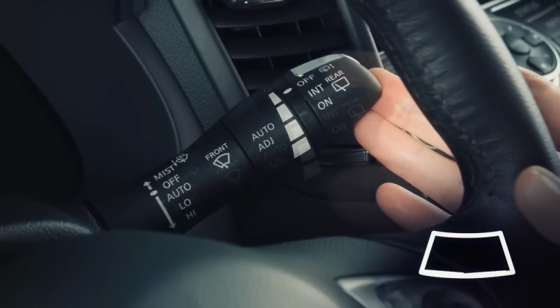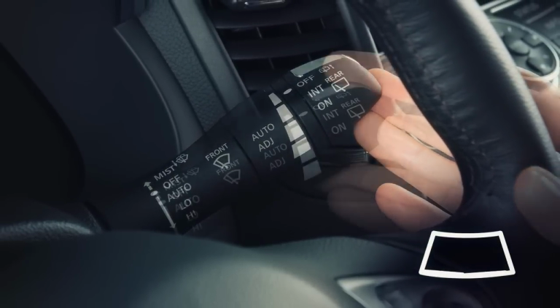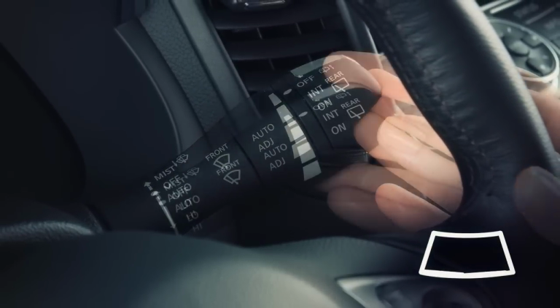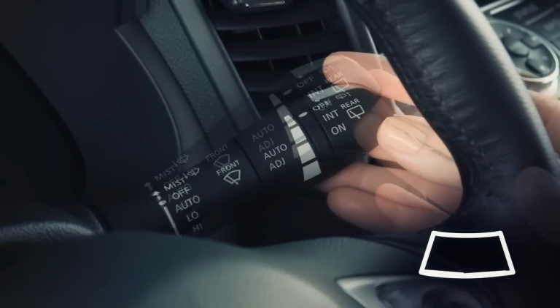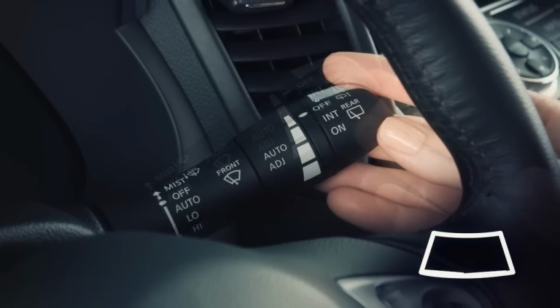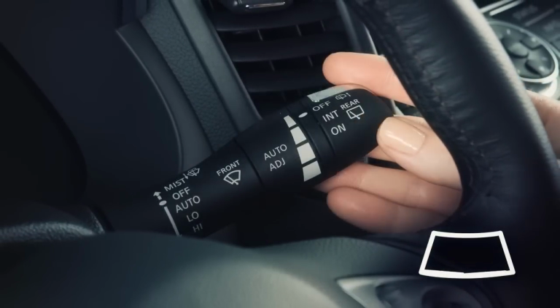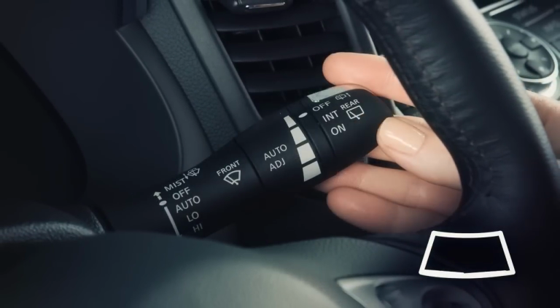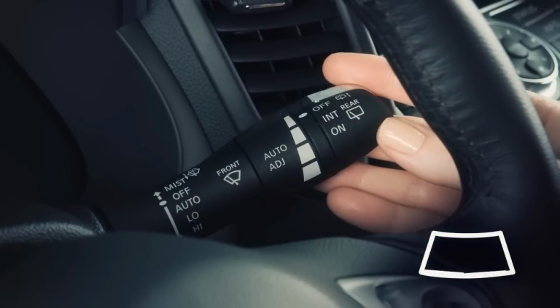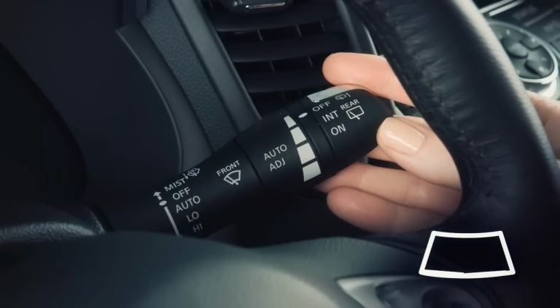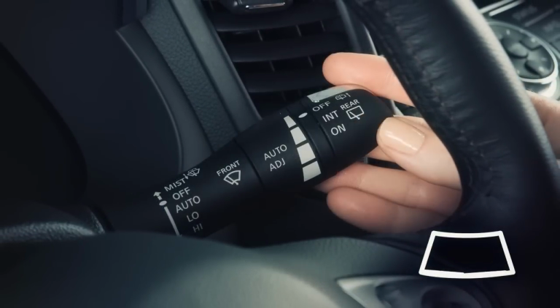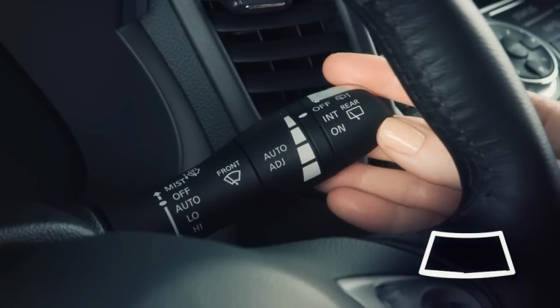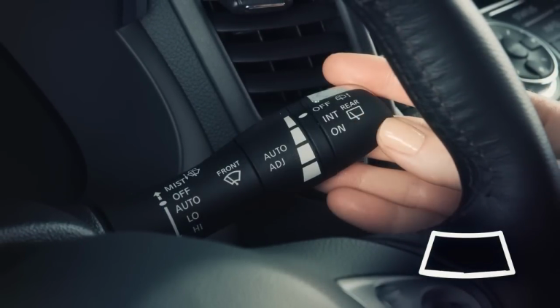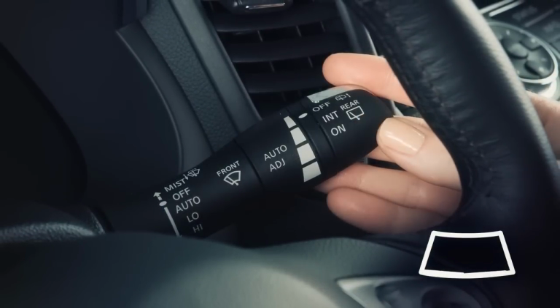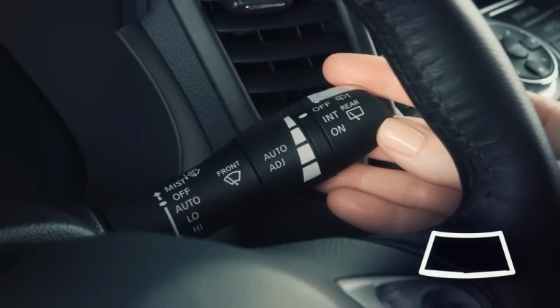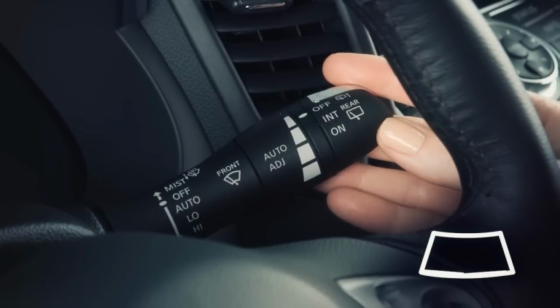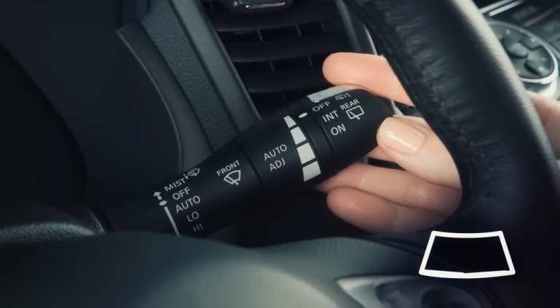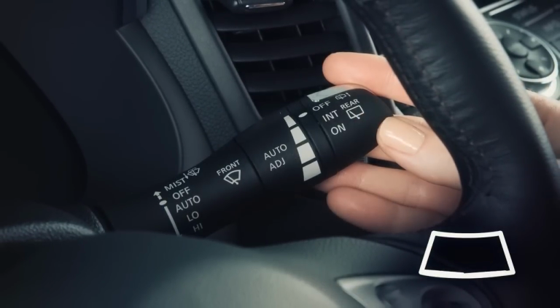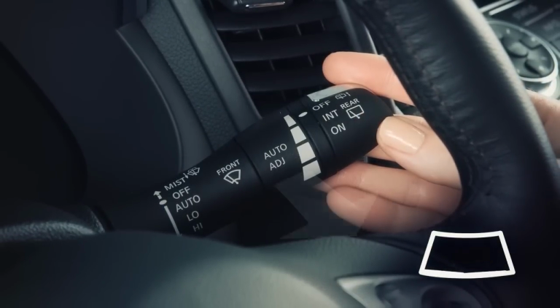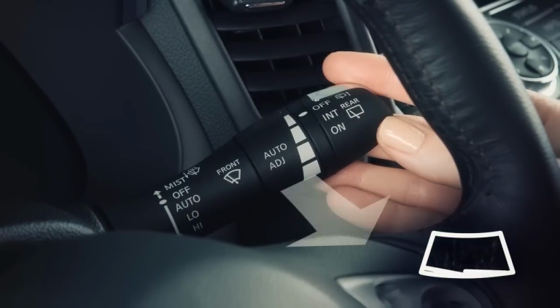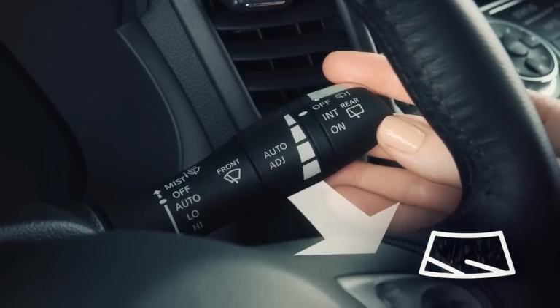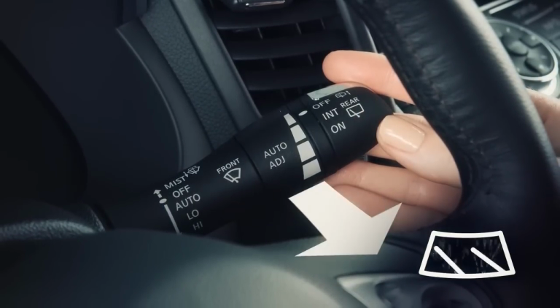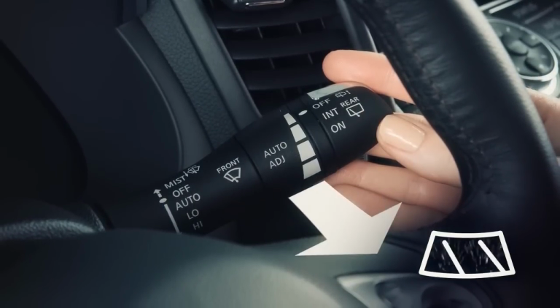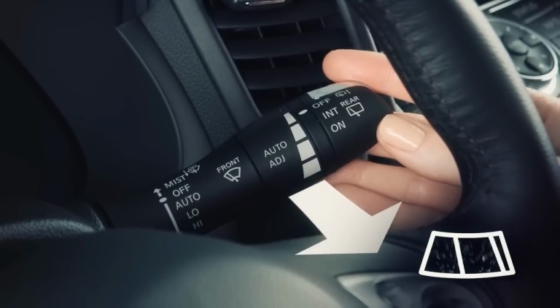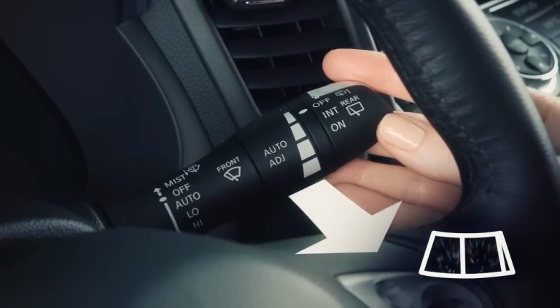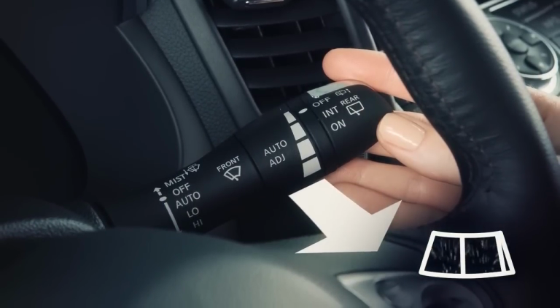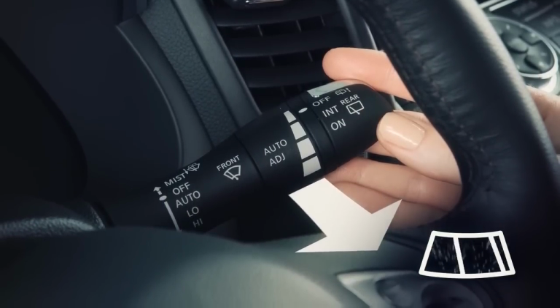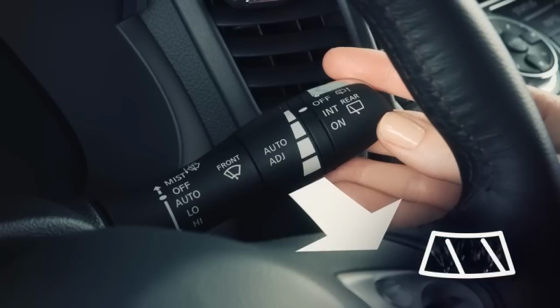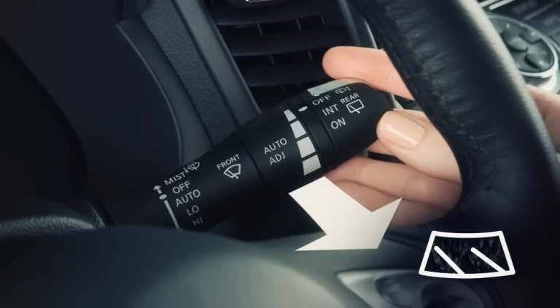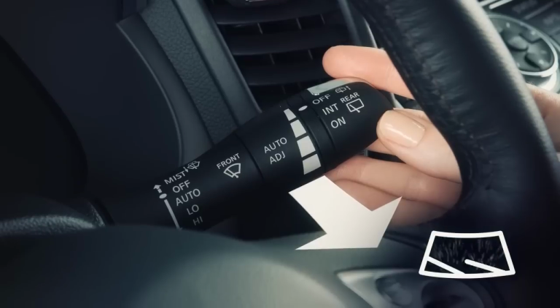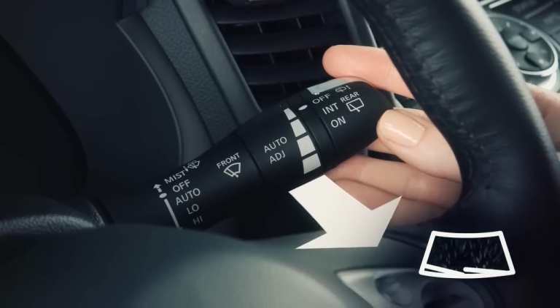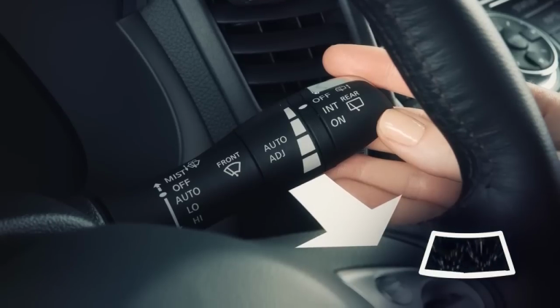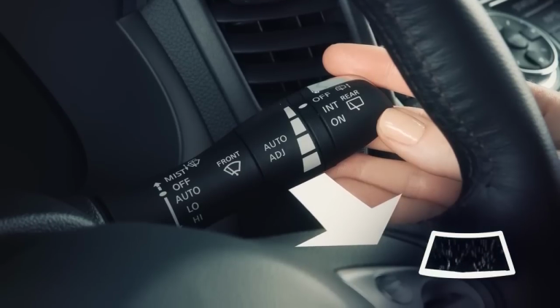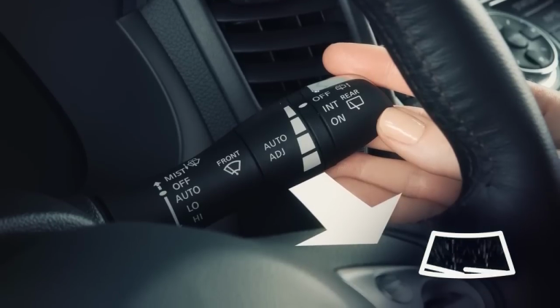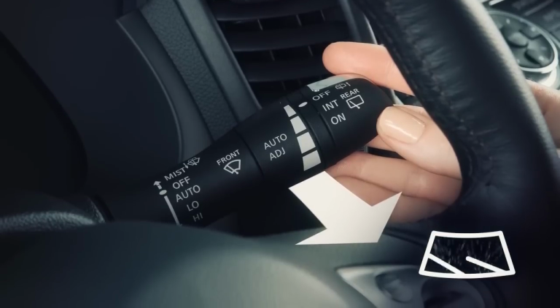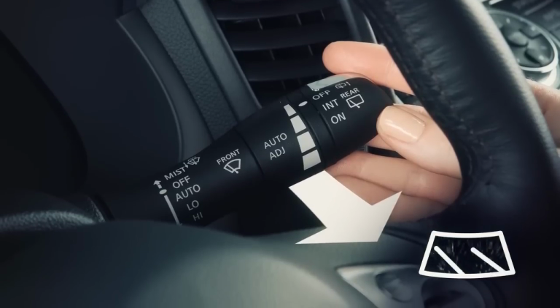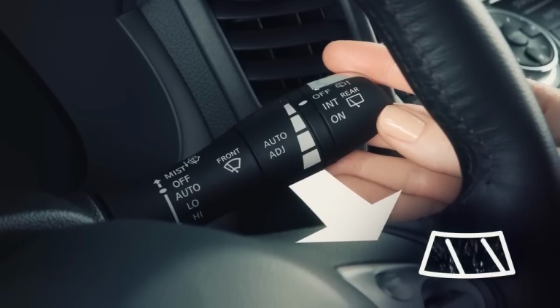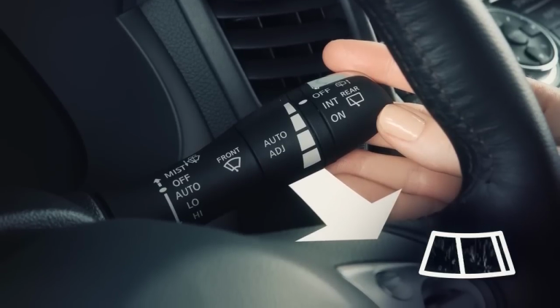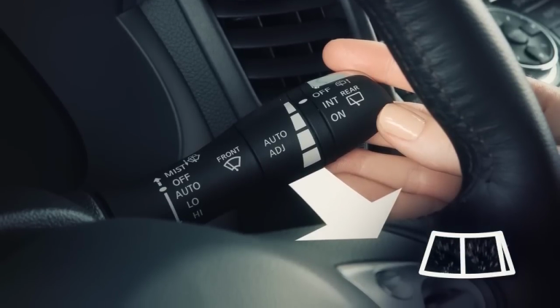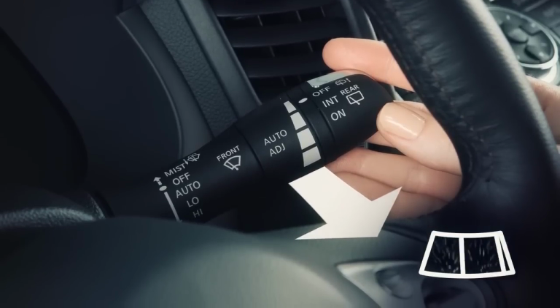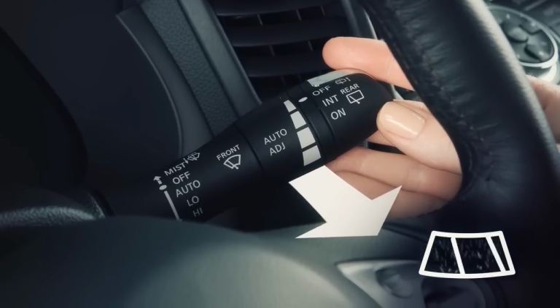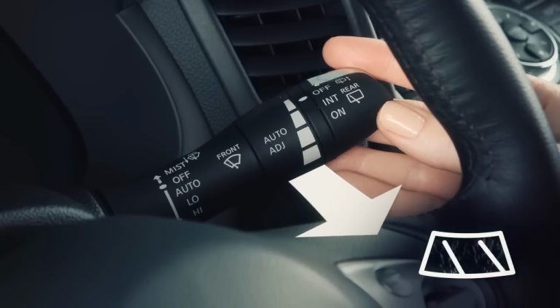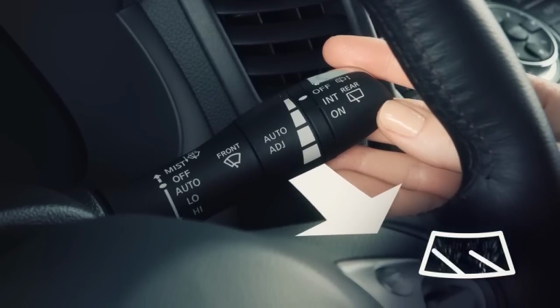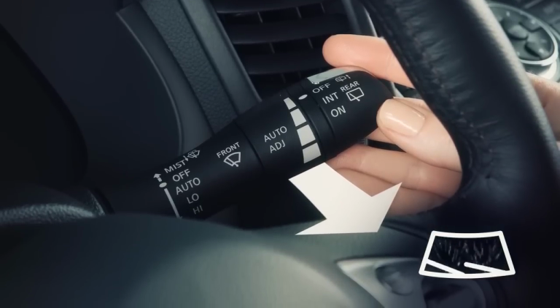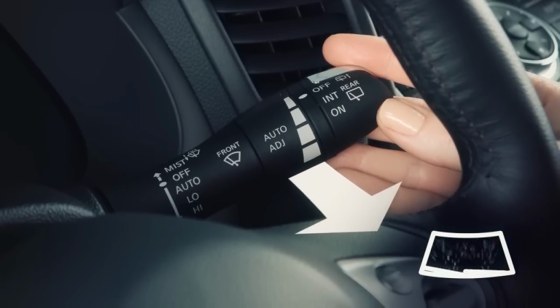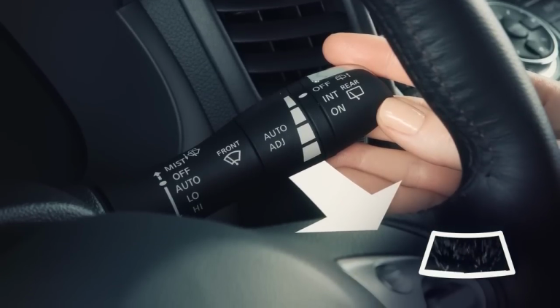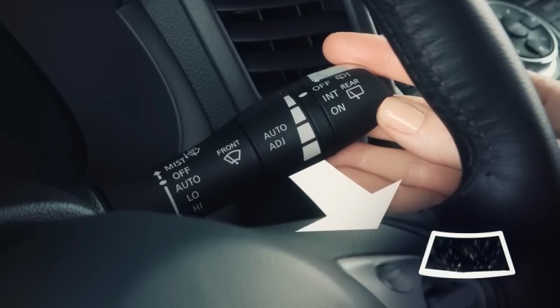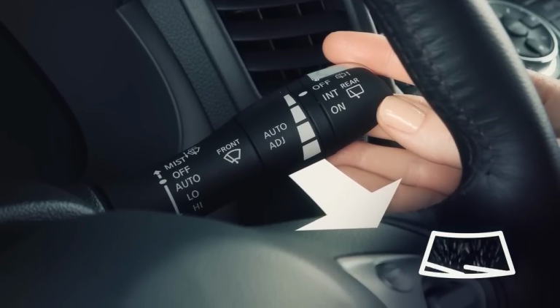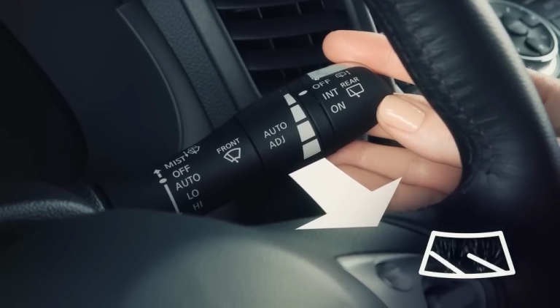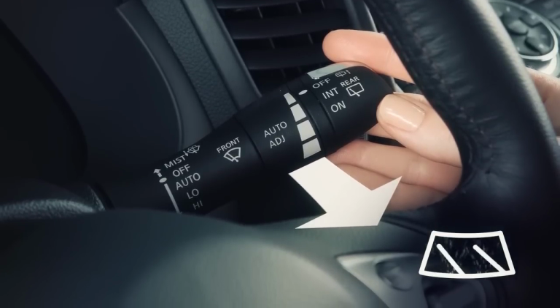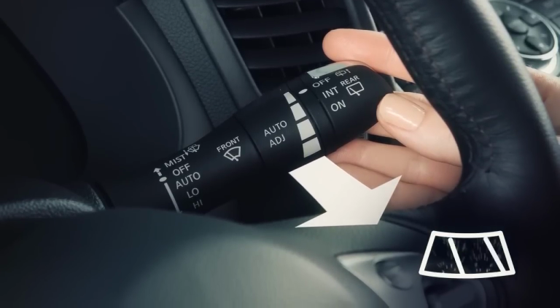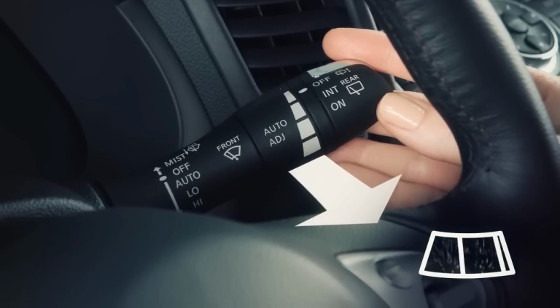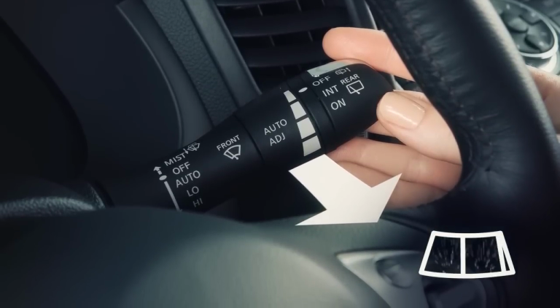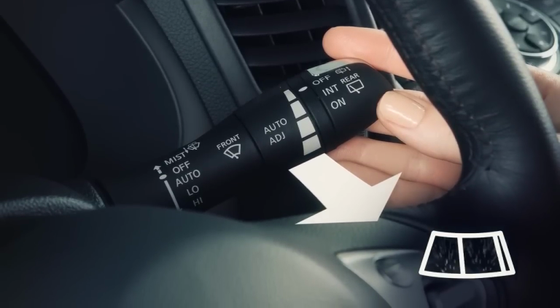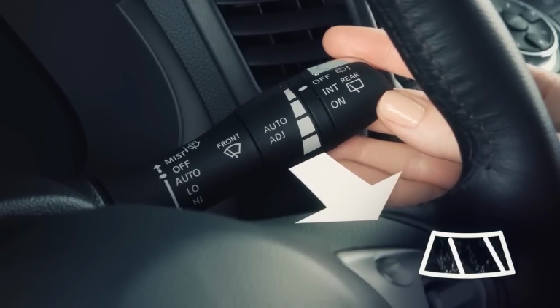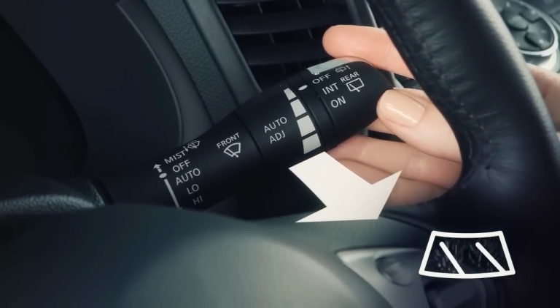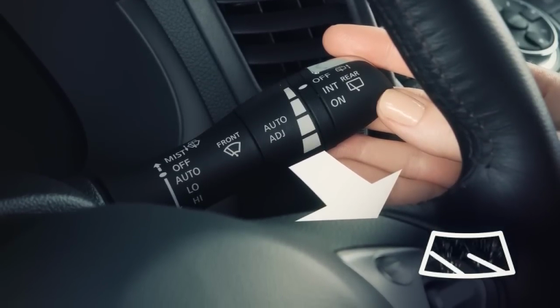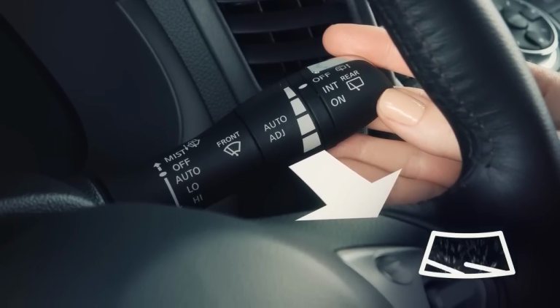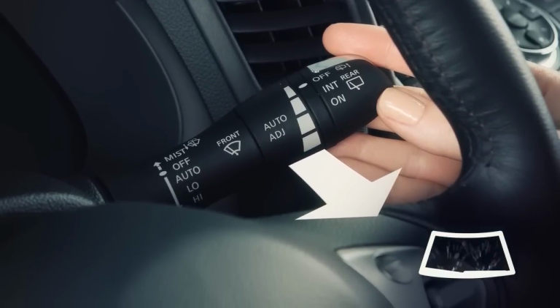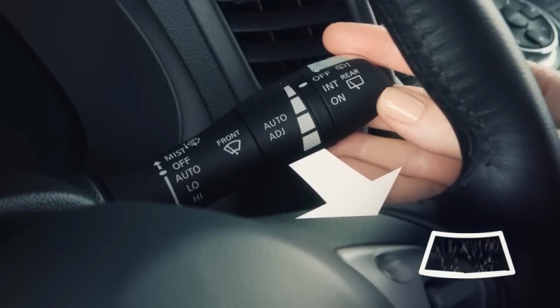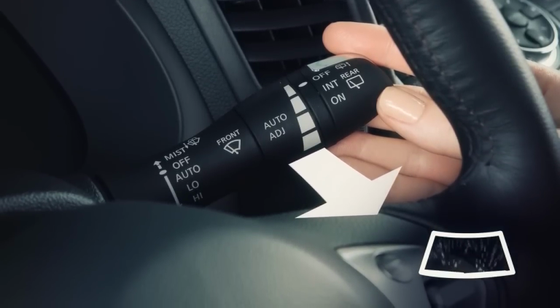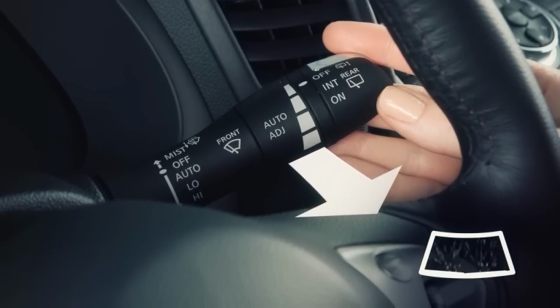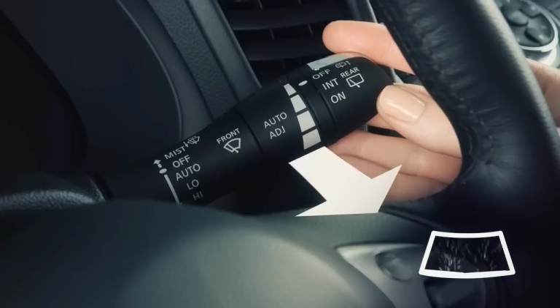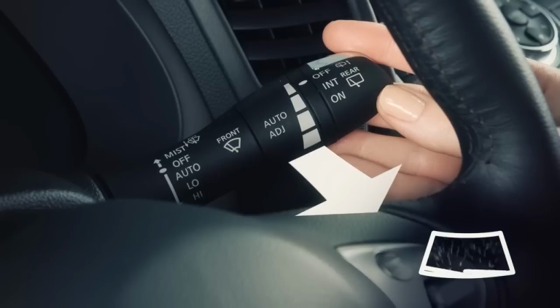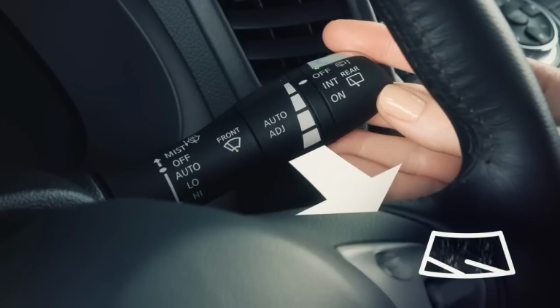To clean the windshield, pull the lever toward you. Washer fluid will spray and the wipers will automatically sweep several times and stop.